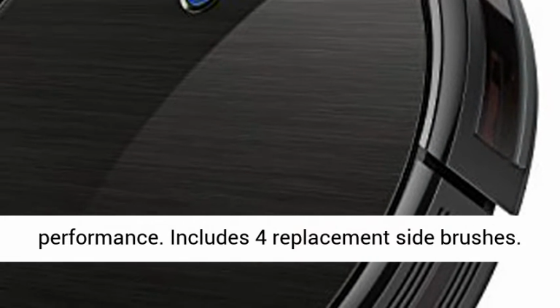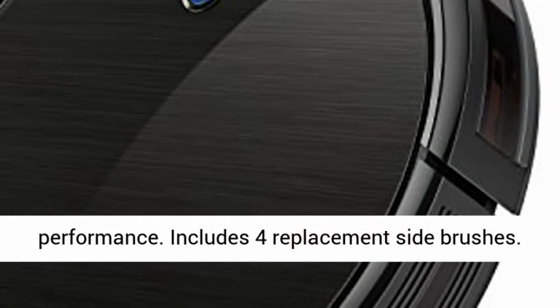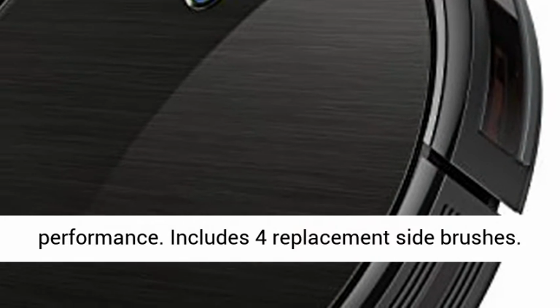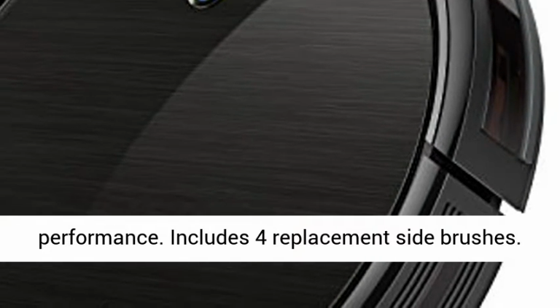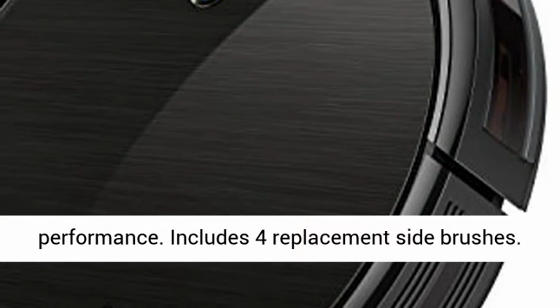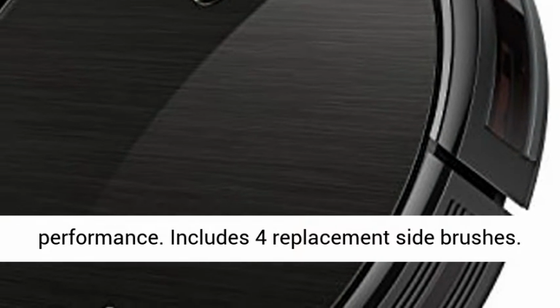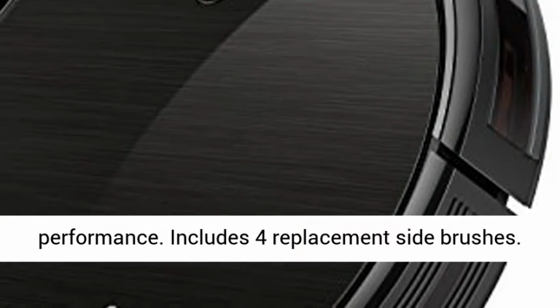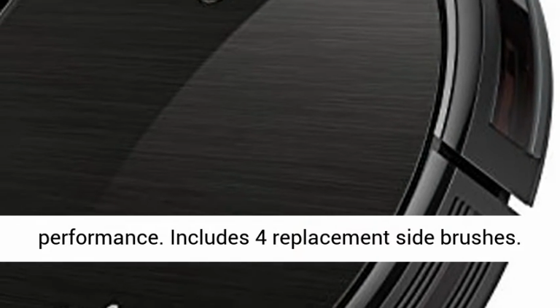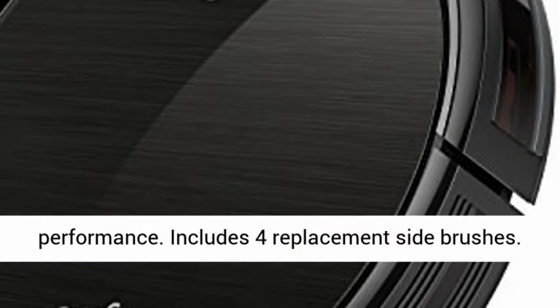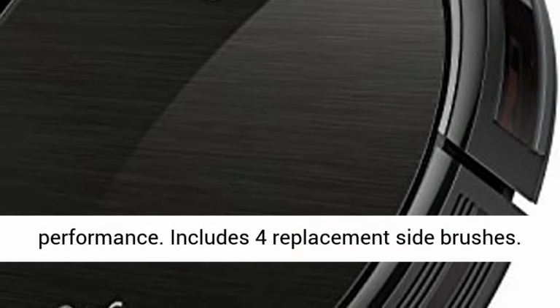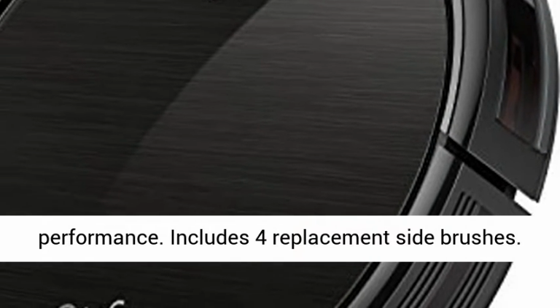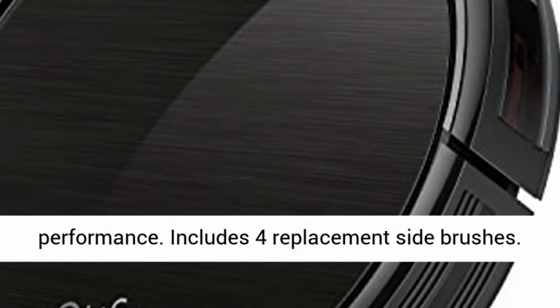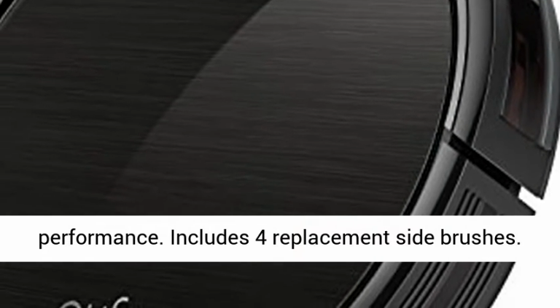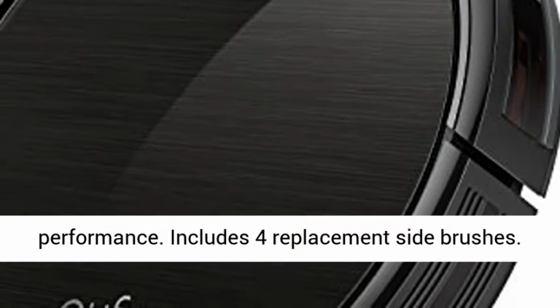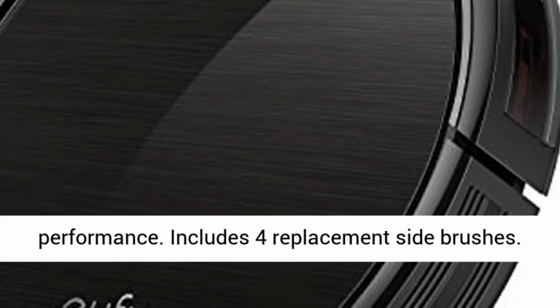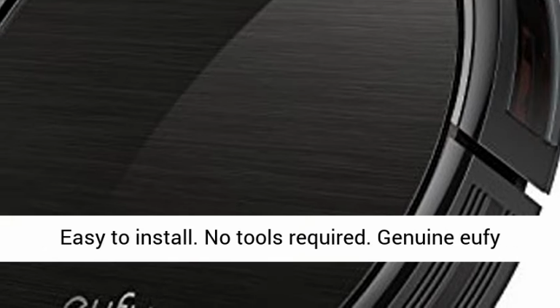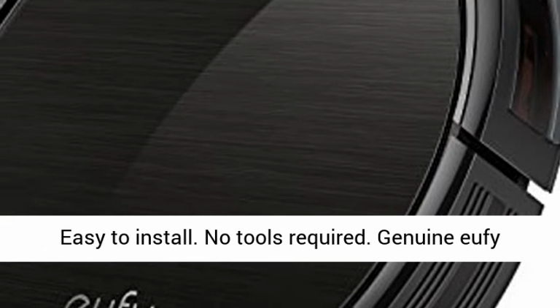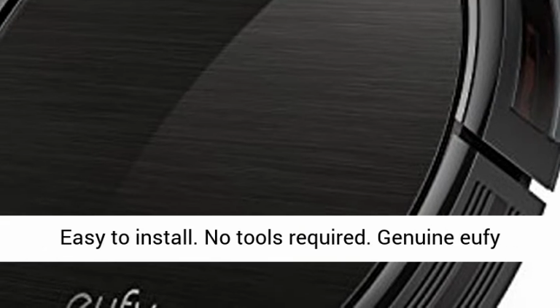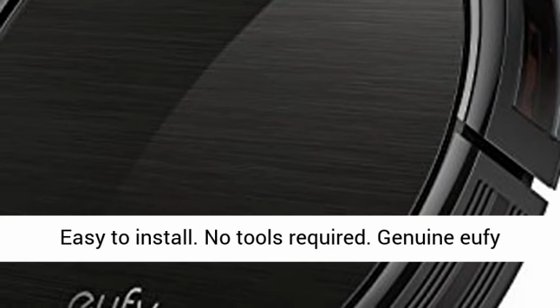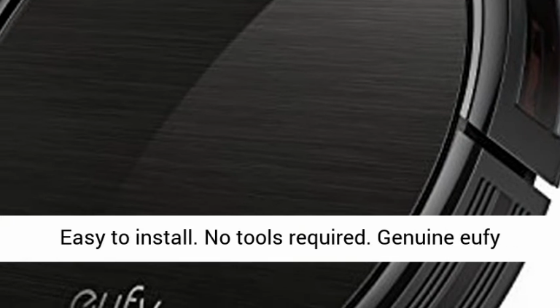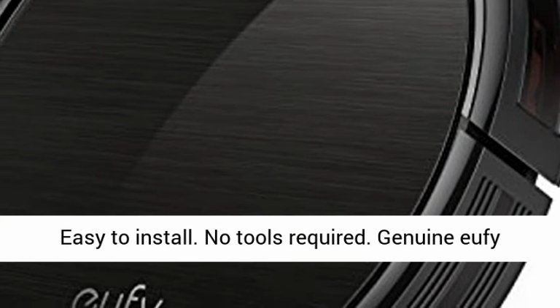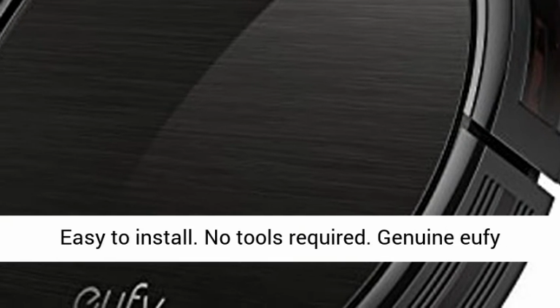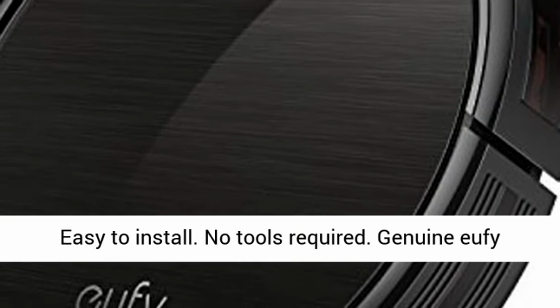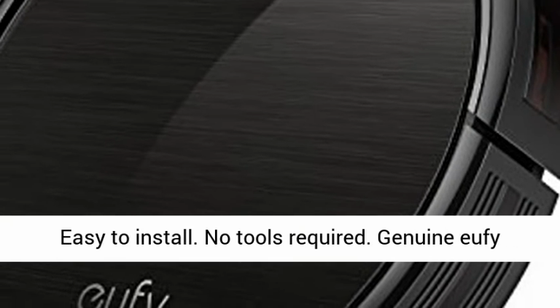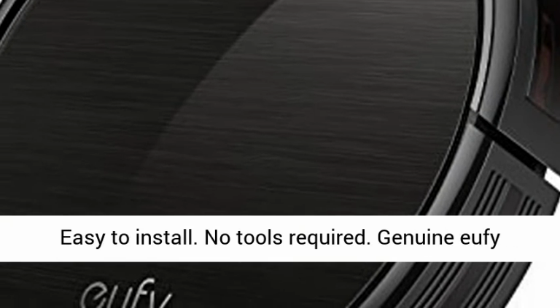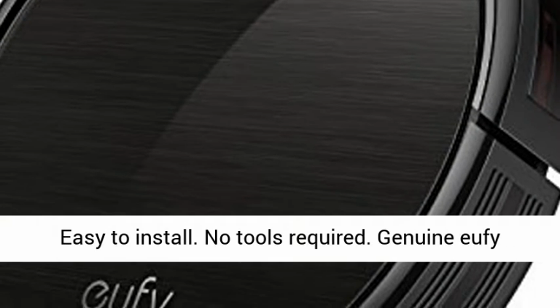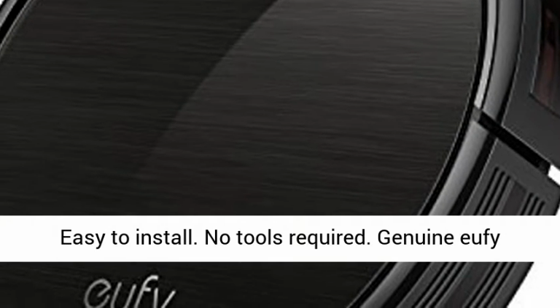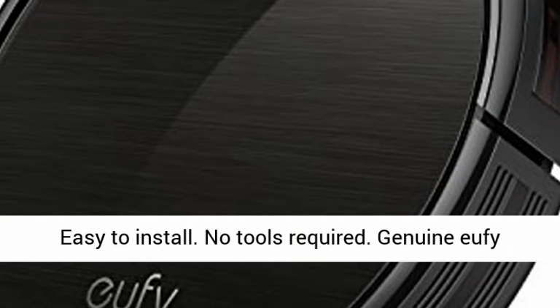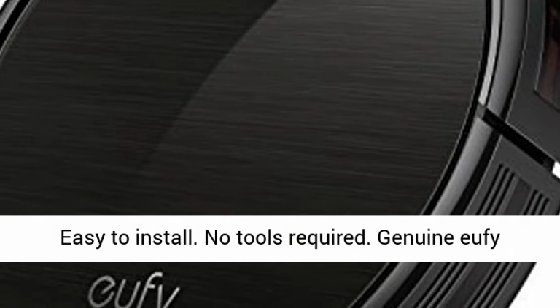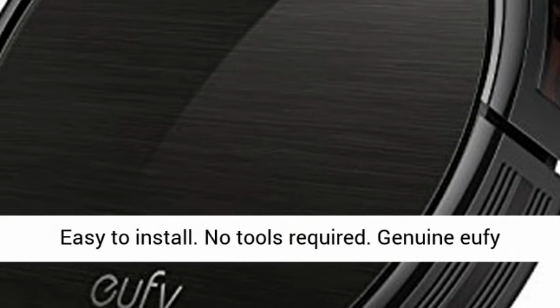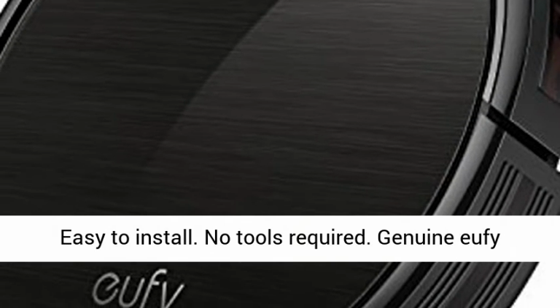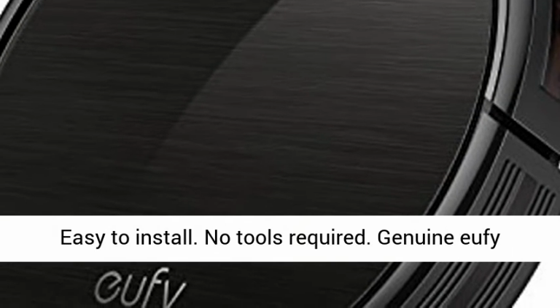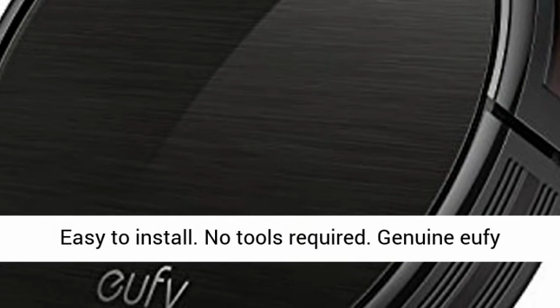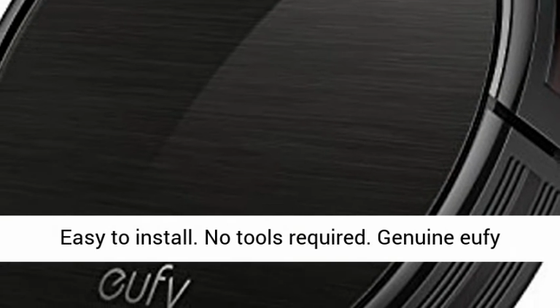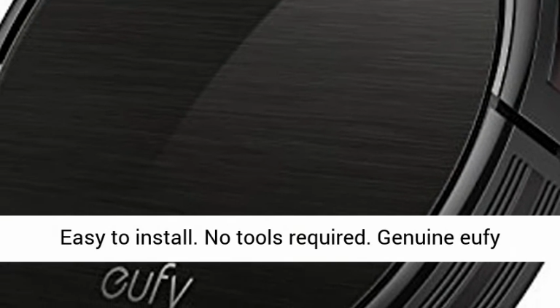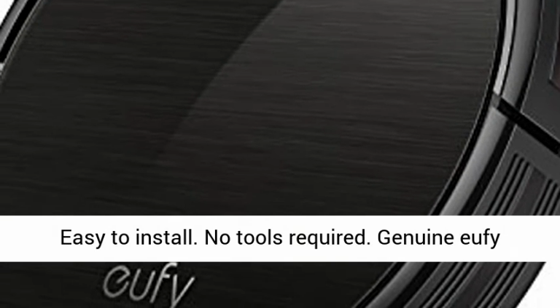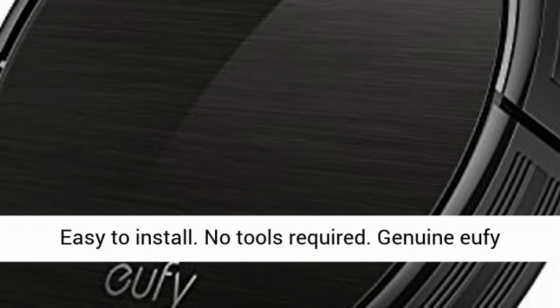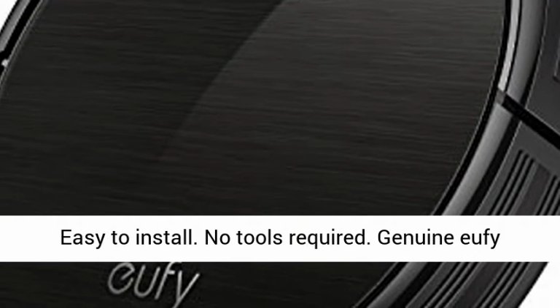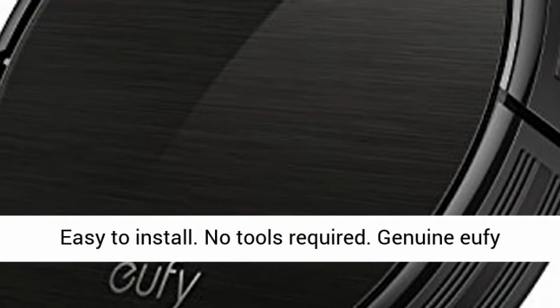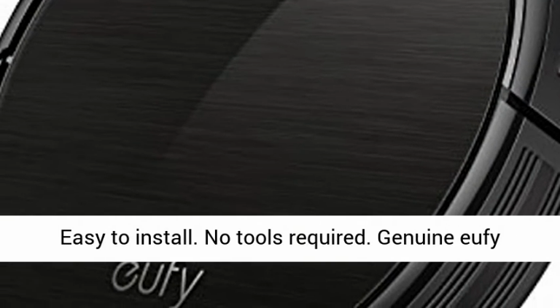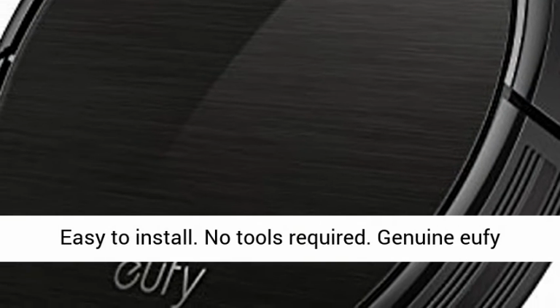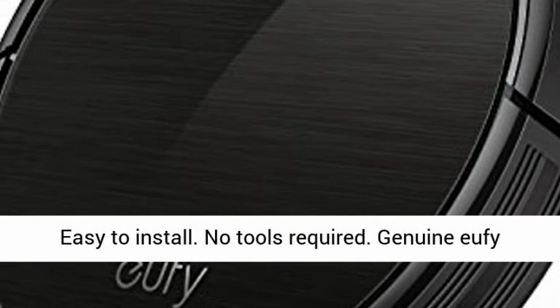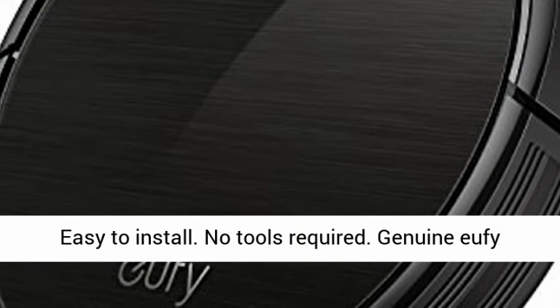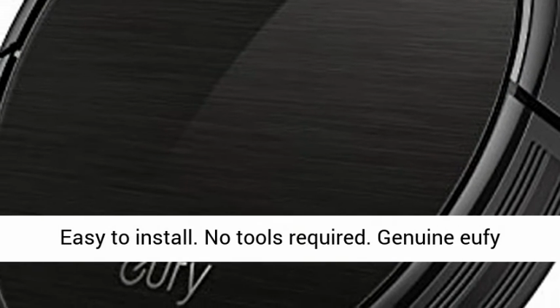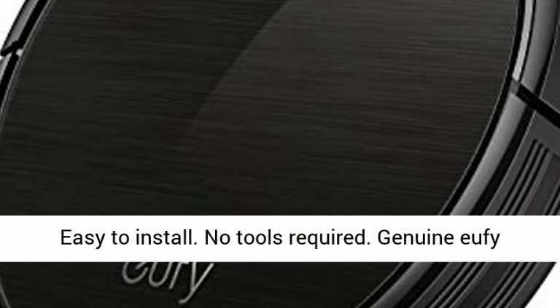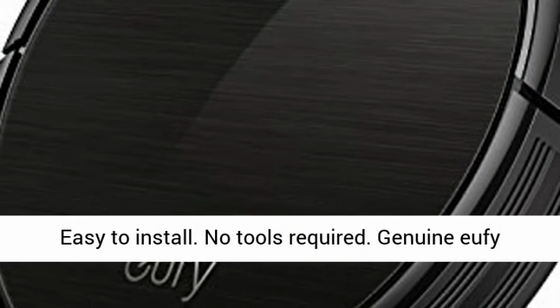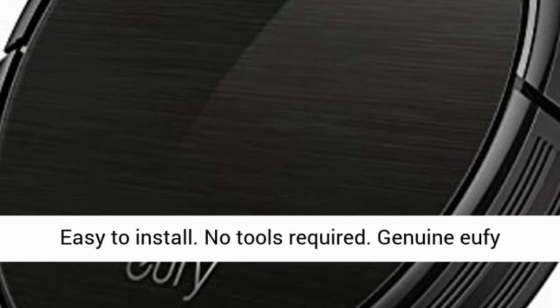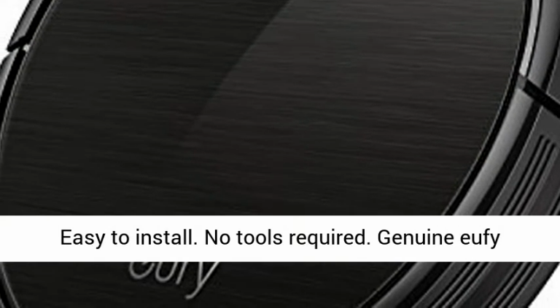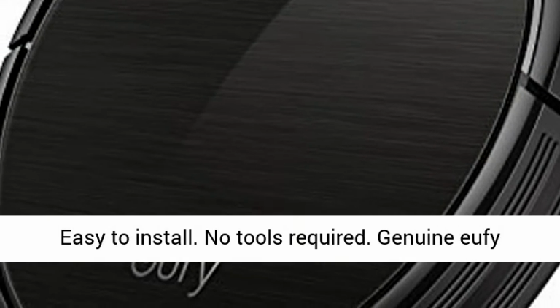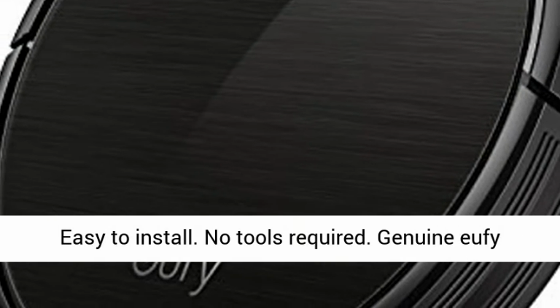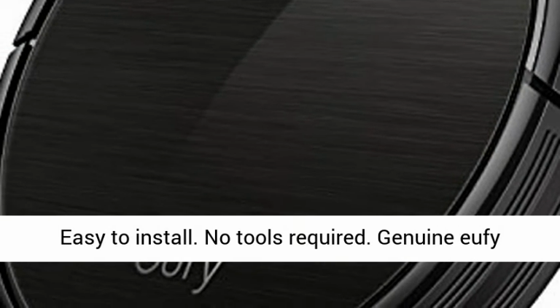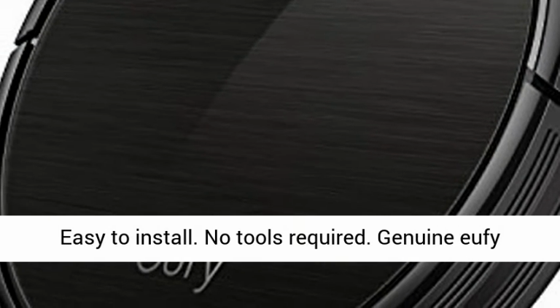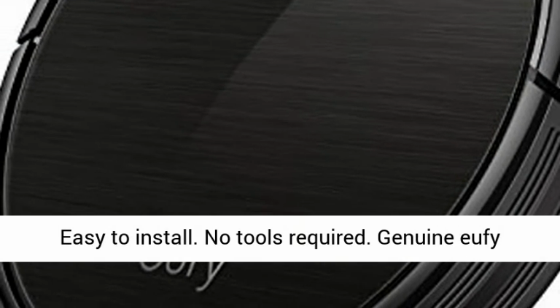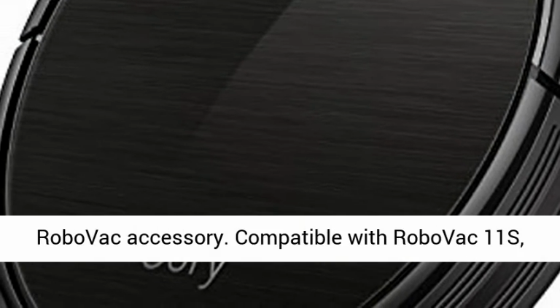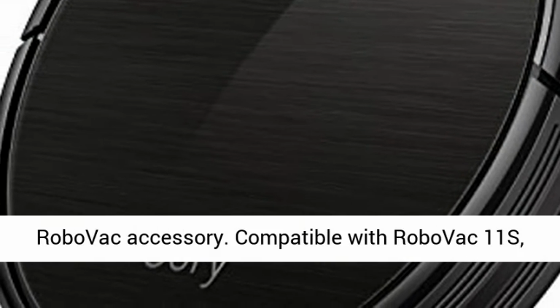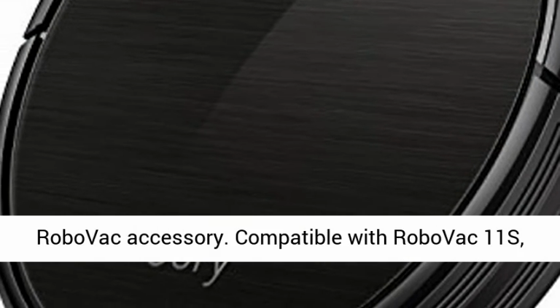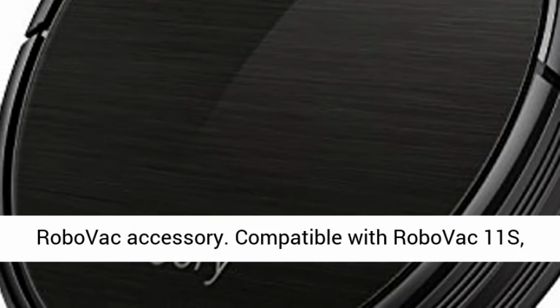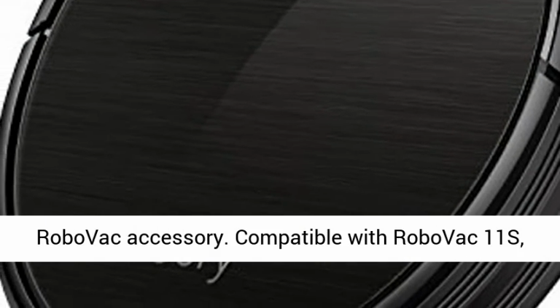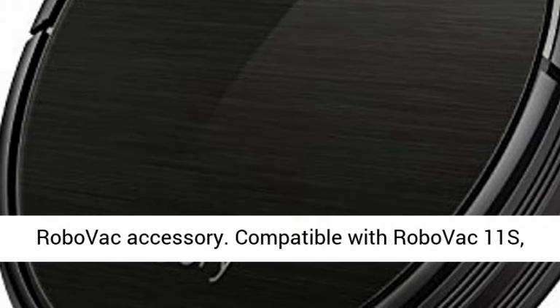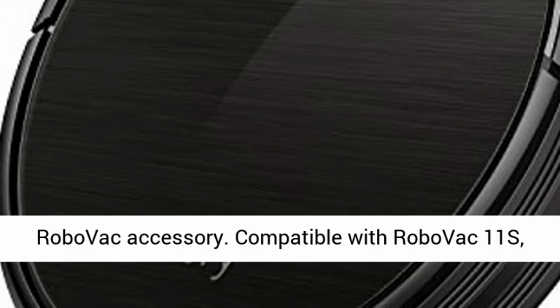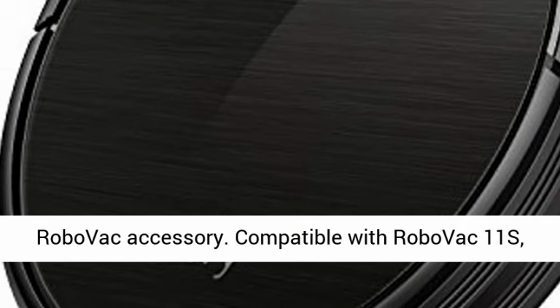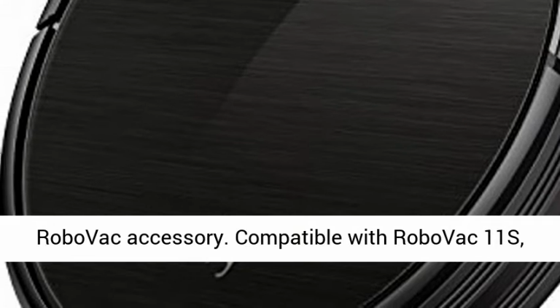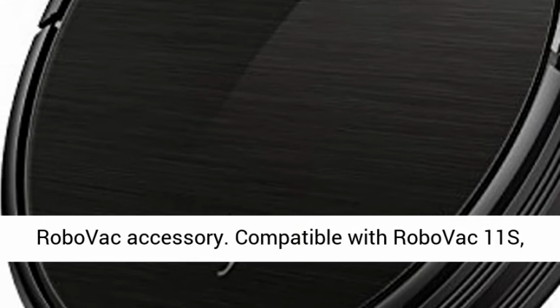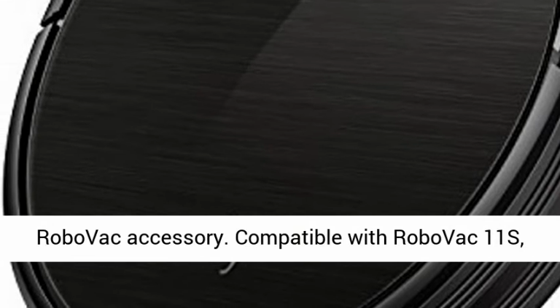Includes 4 replacement side brushes. Easy to install. No tools required. Genuine Eufy RoboVac accessory.